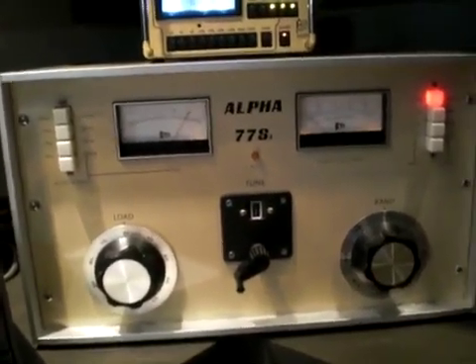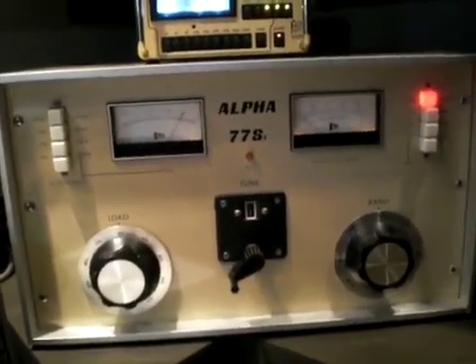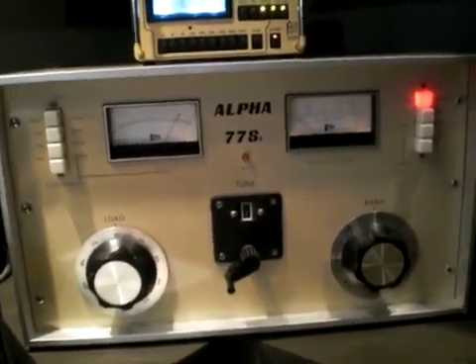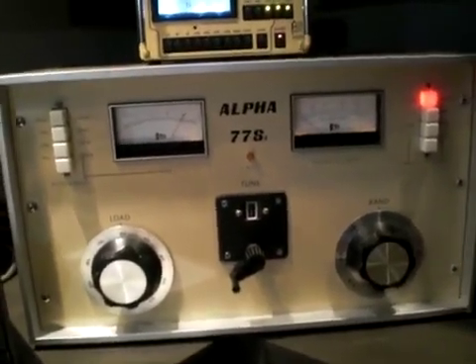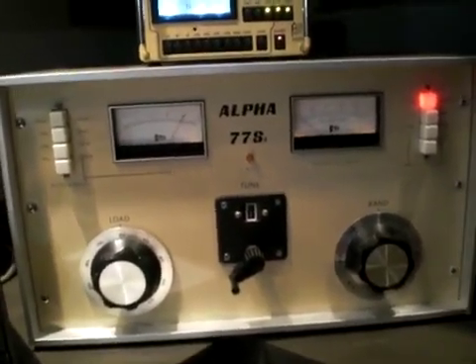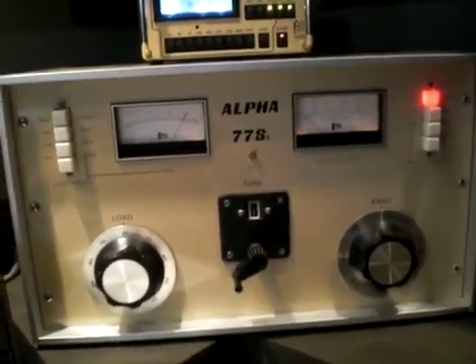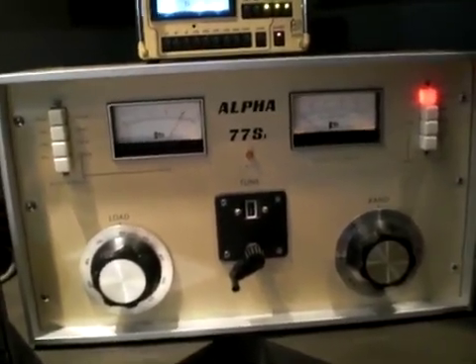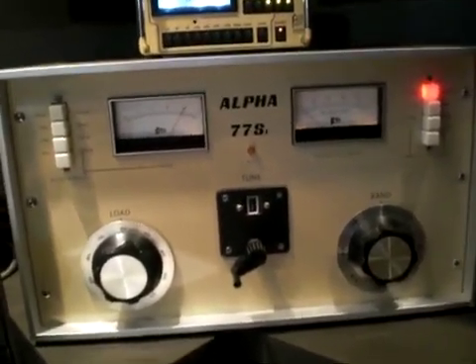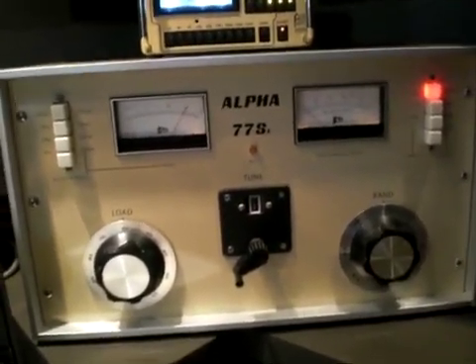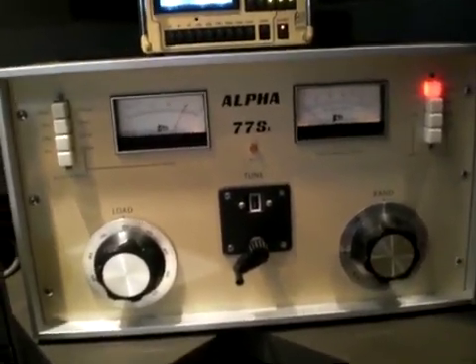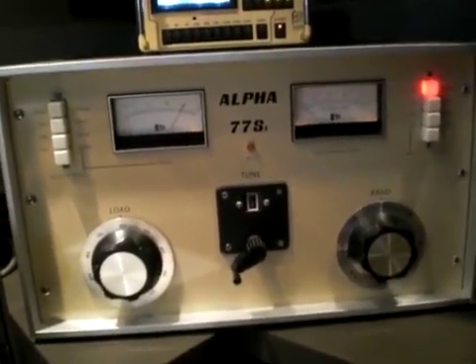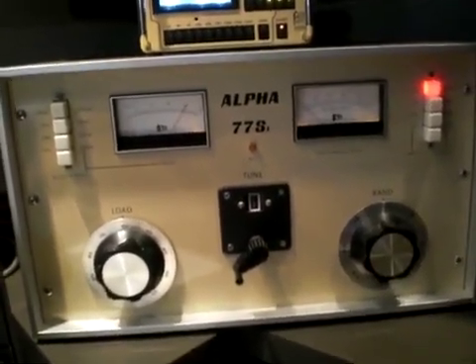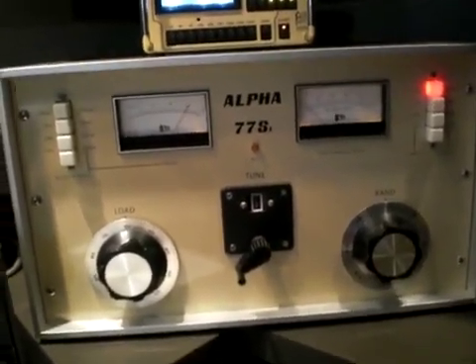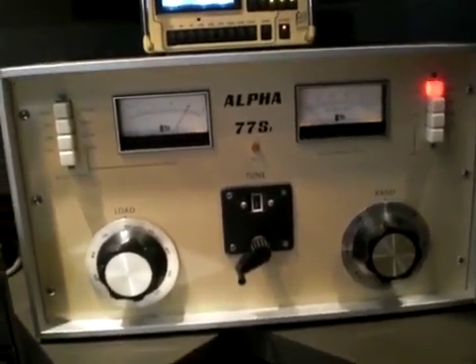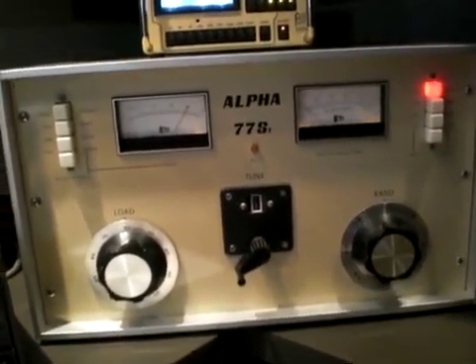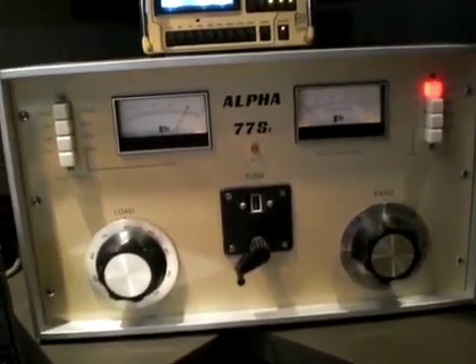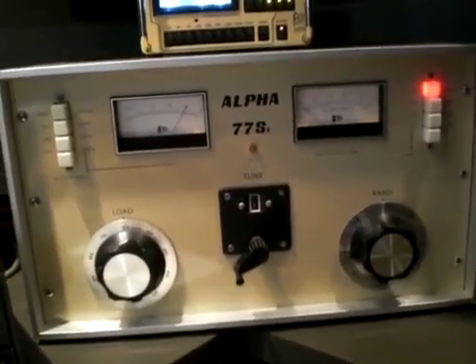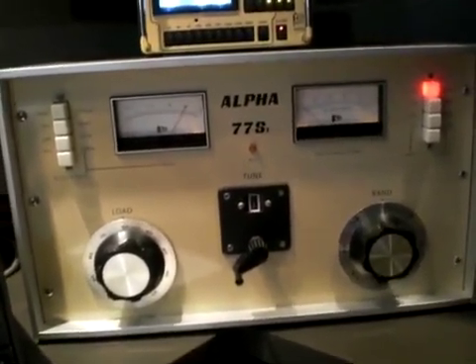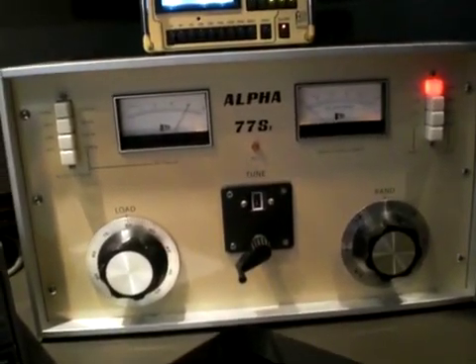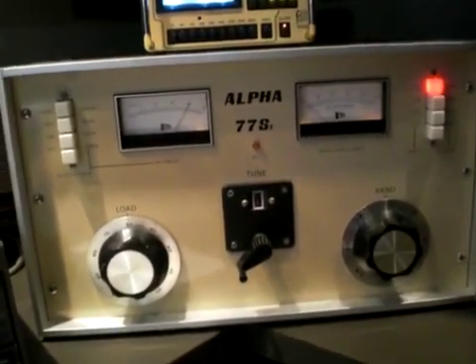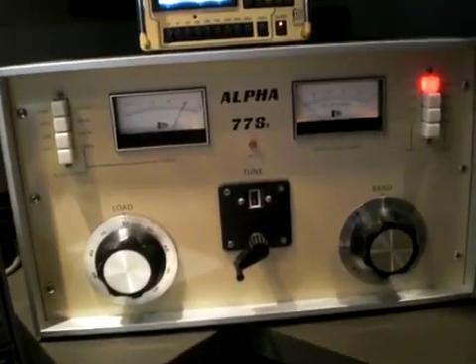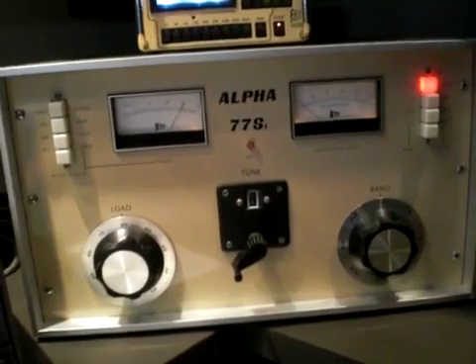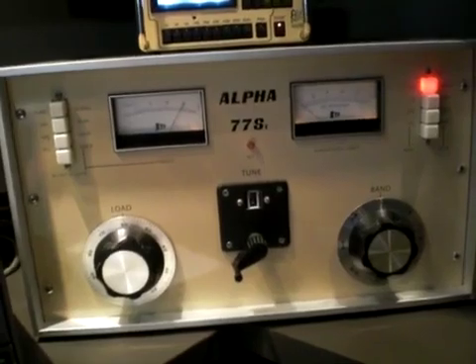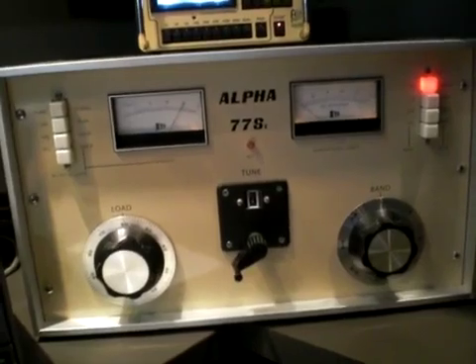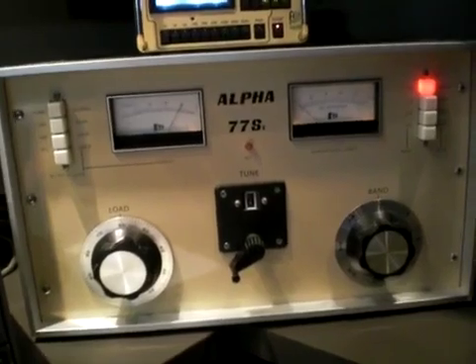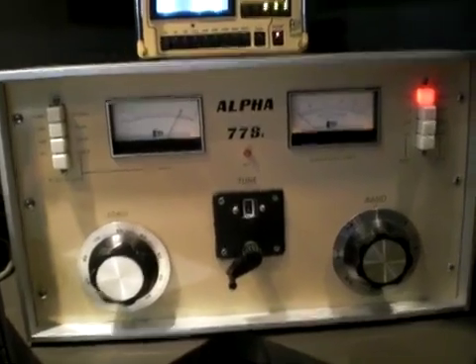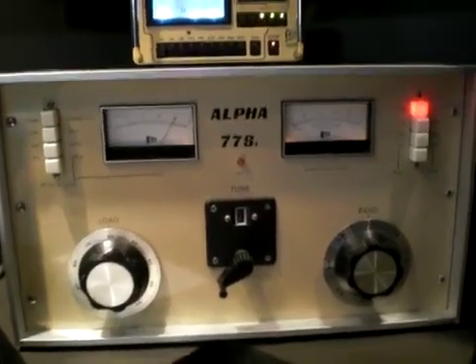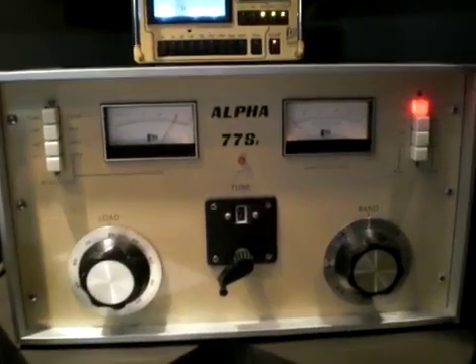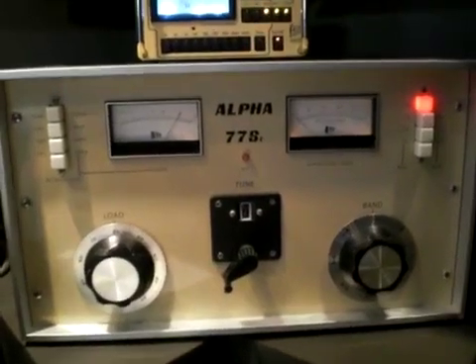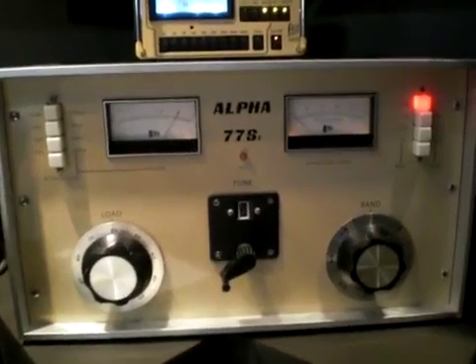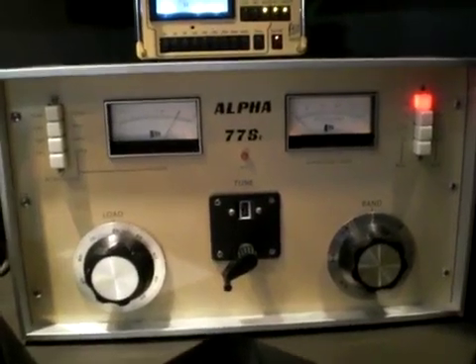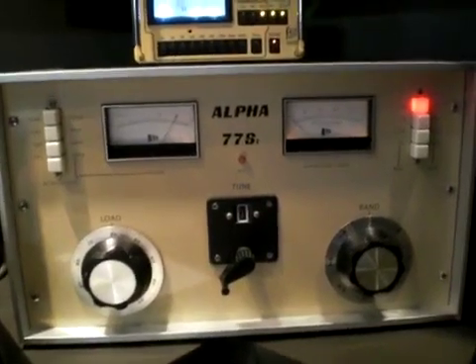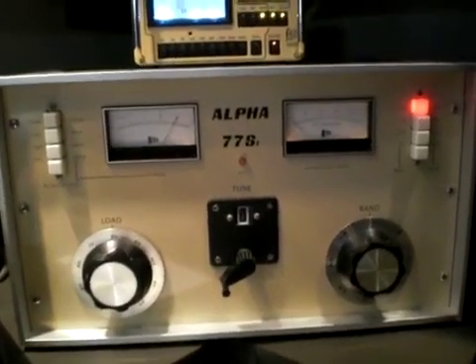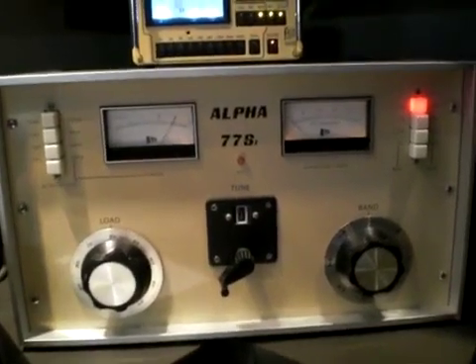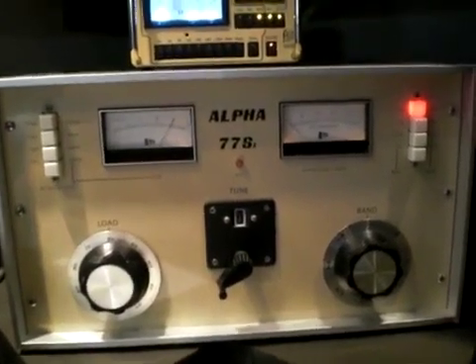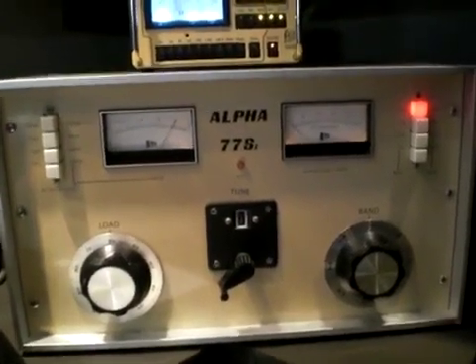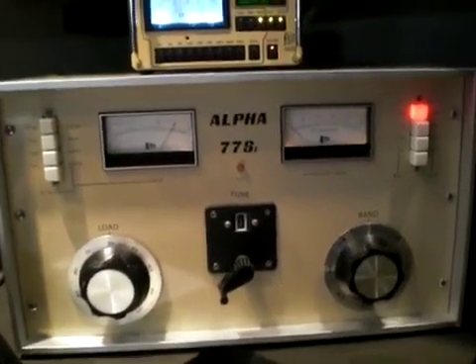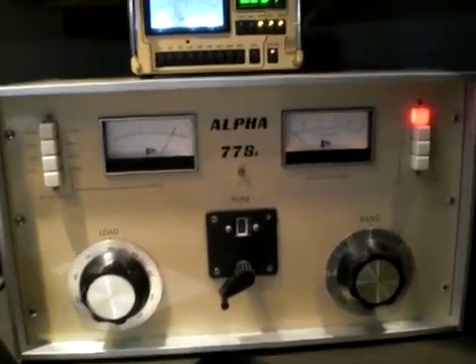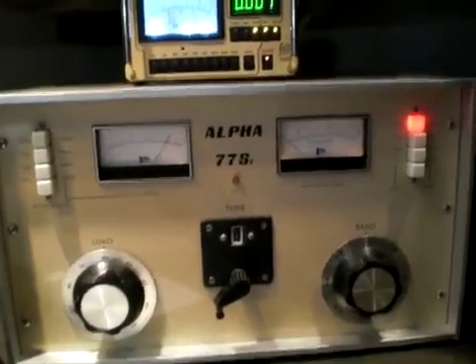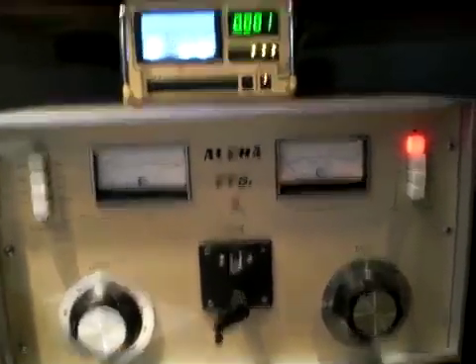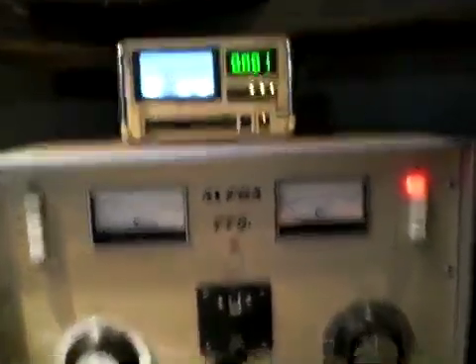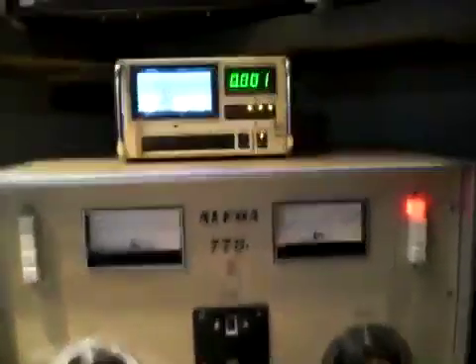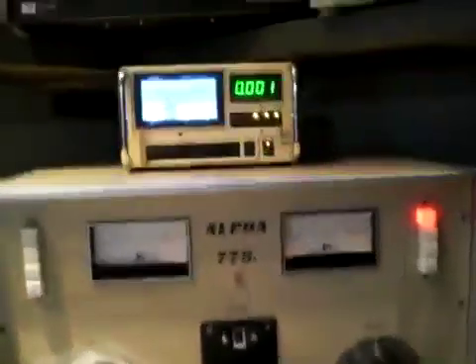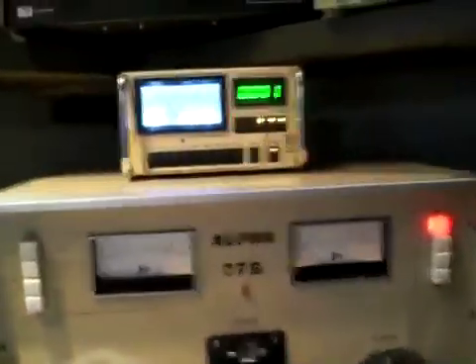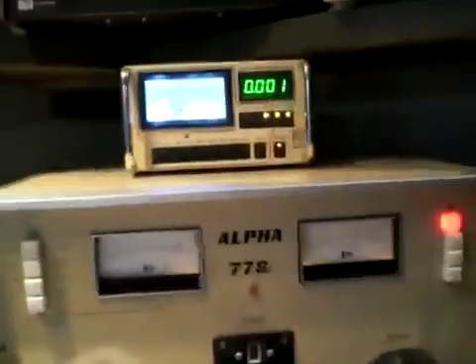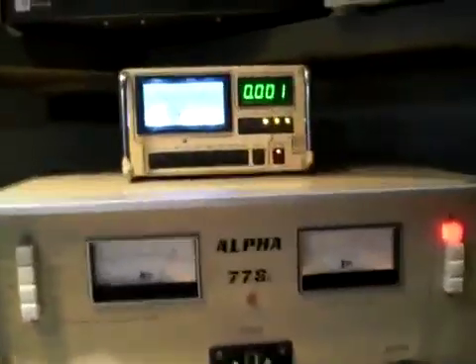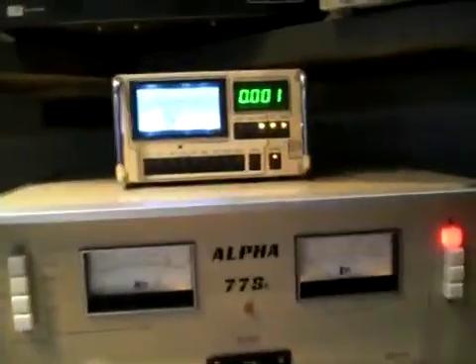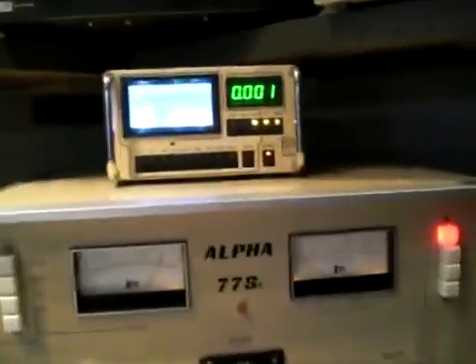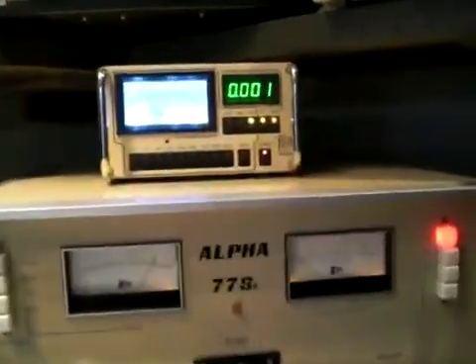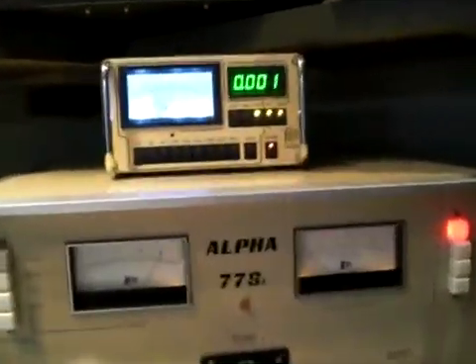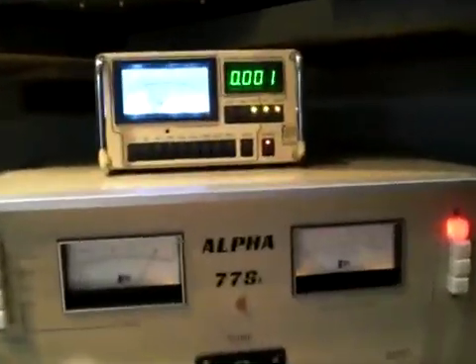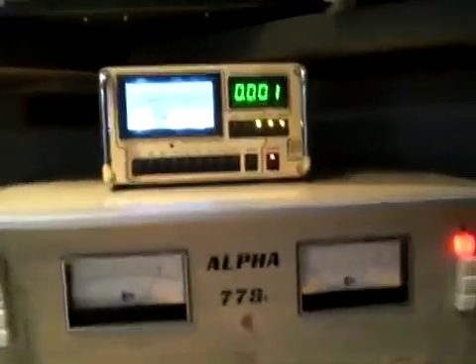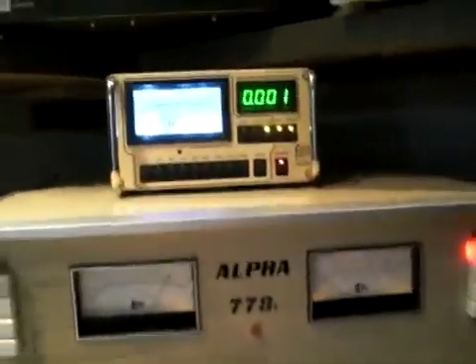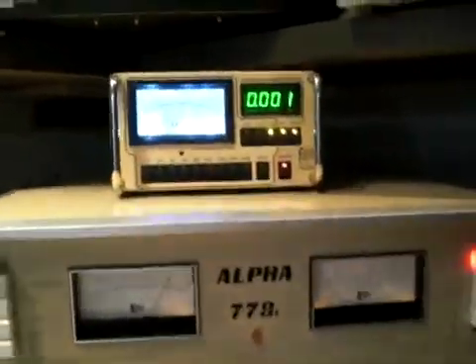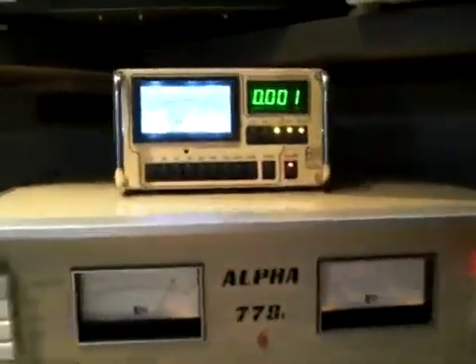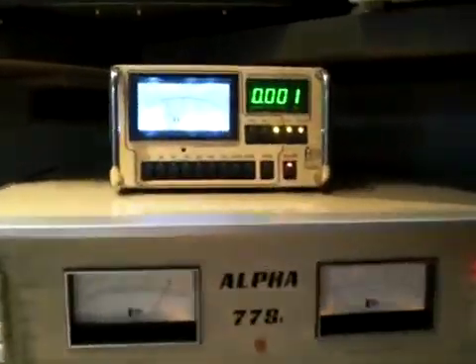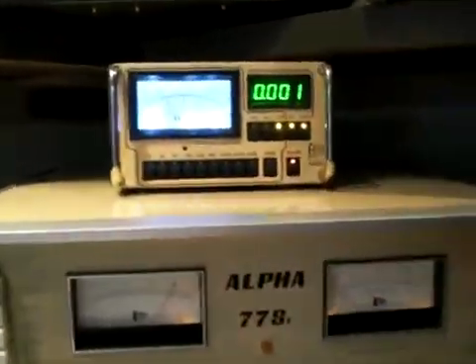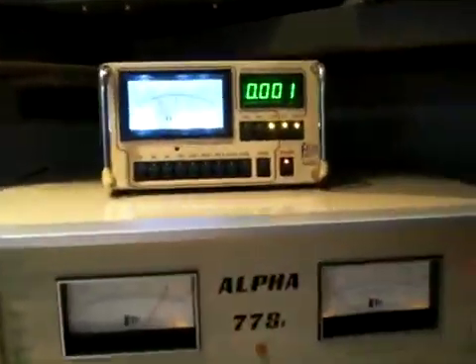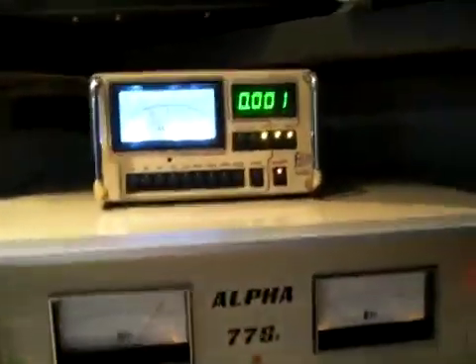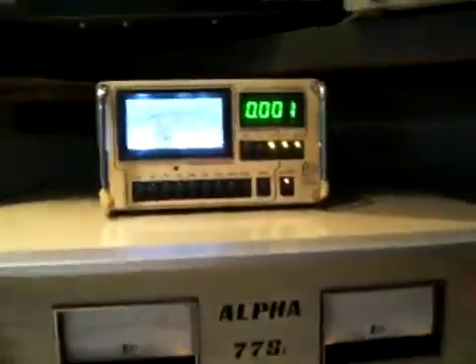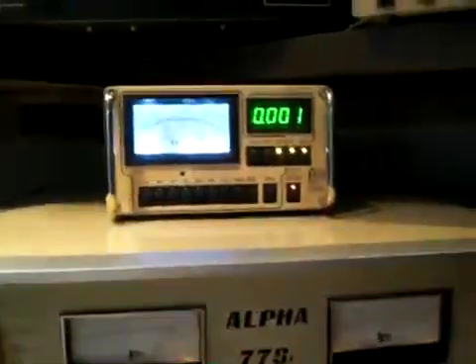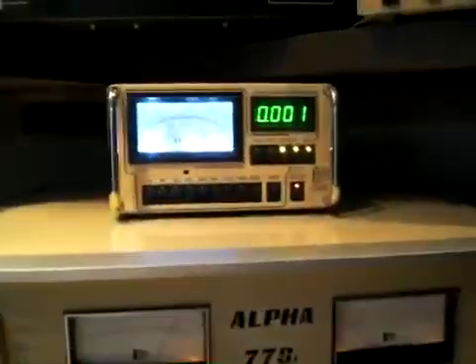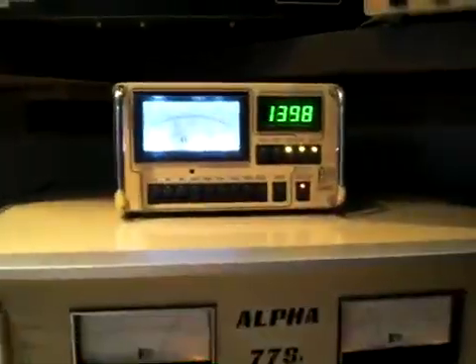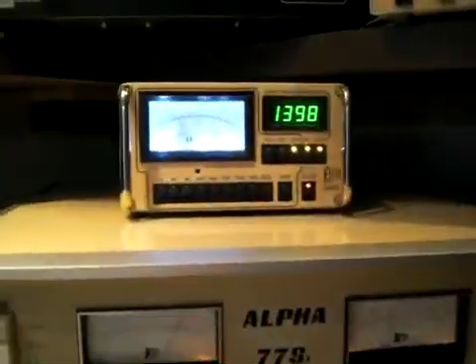About 1500 watts with about 30 to 40 watts of drive, and about 150 watts on higher drive.